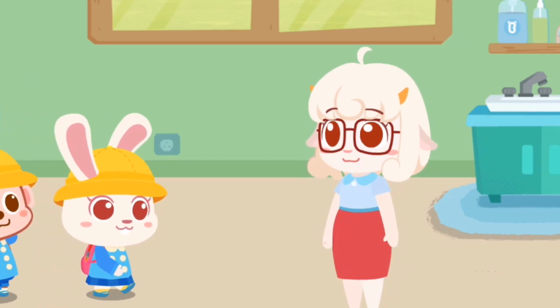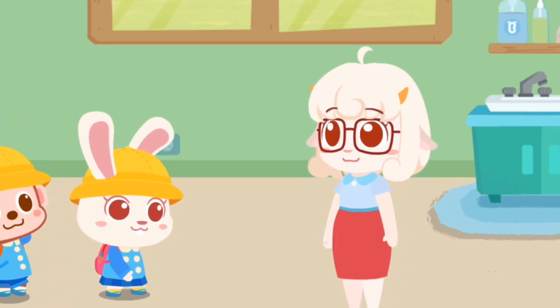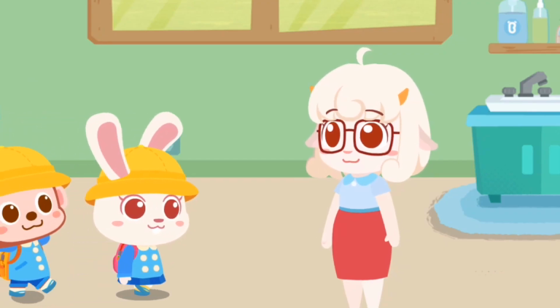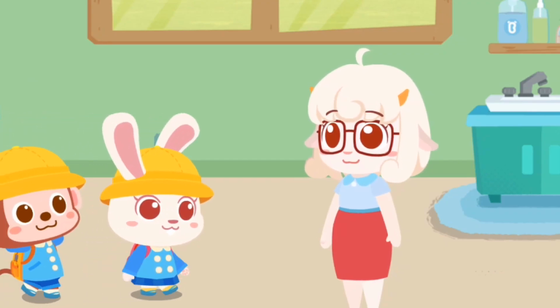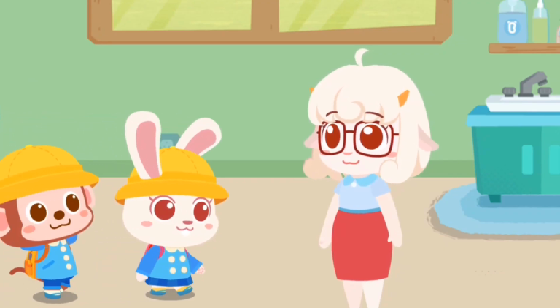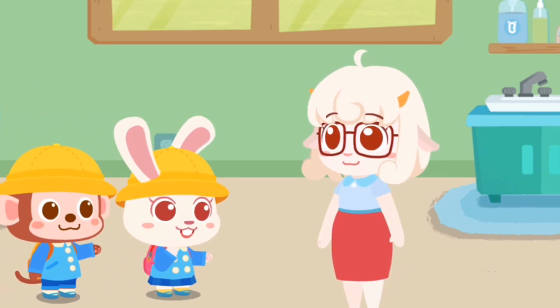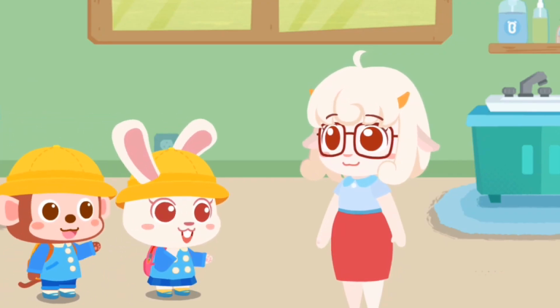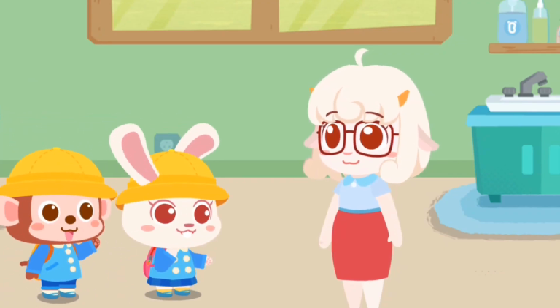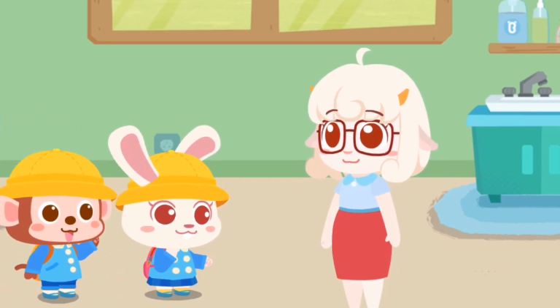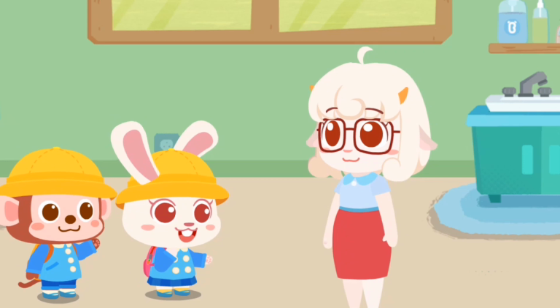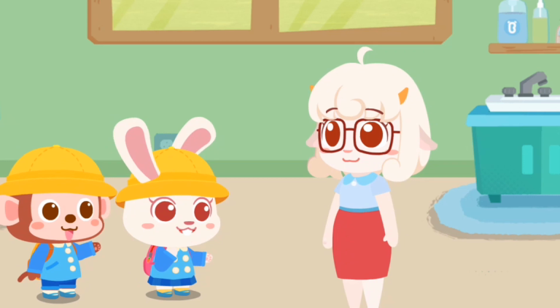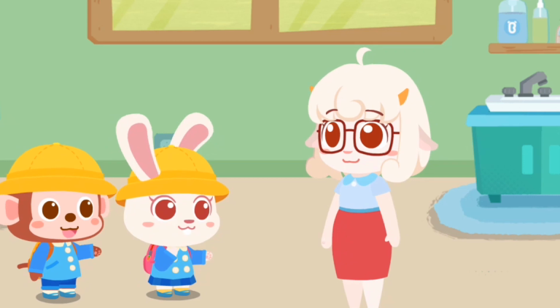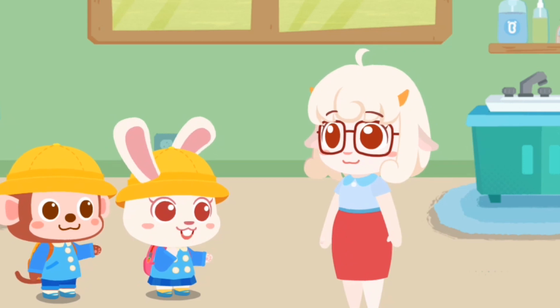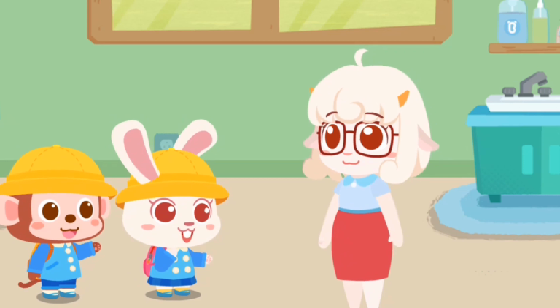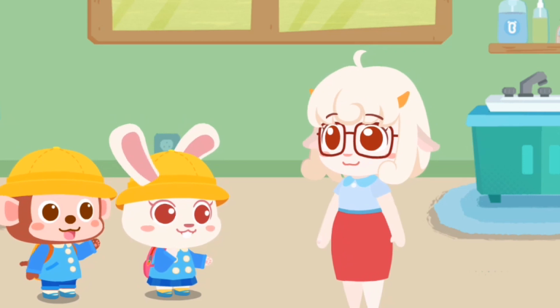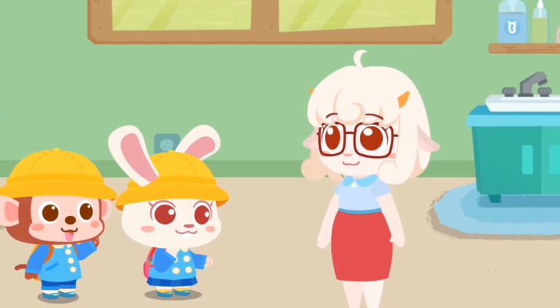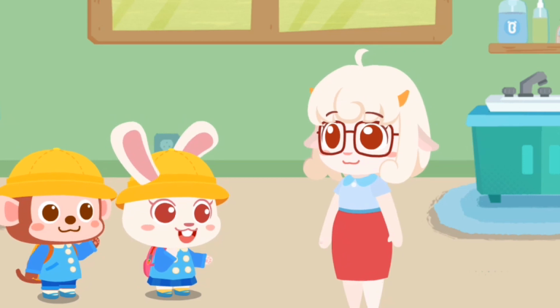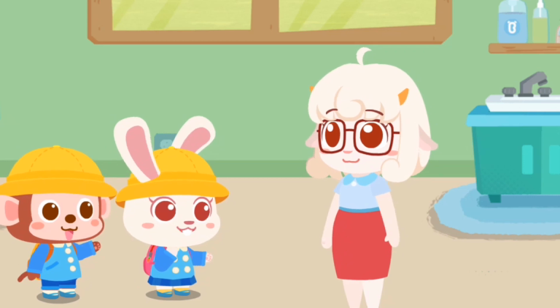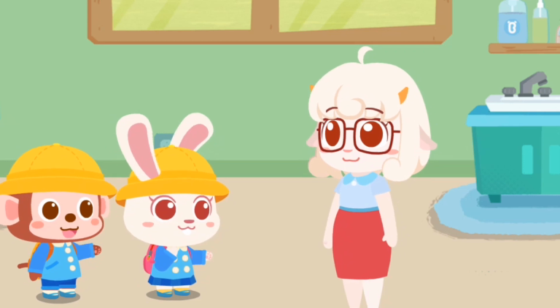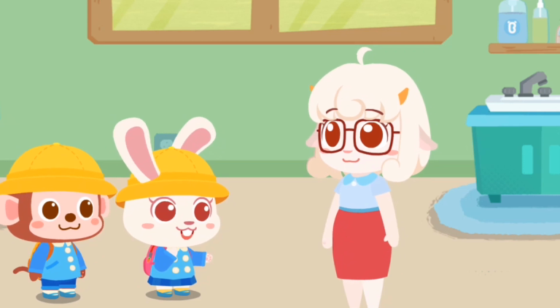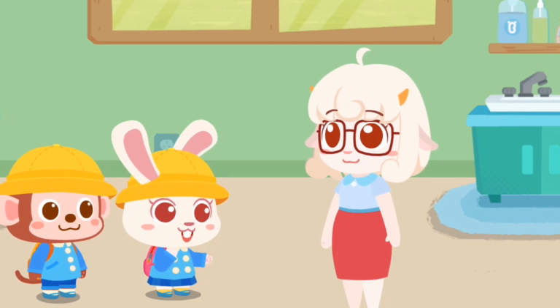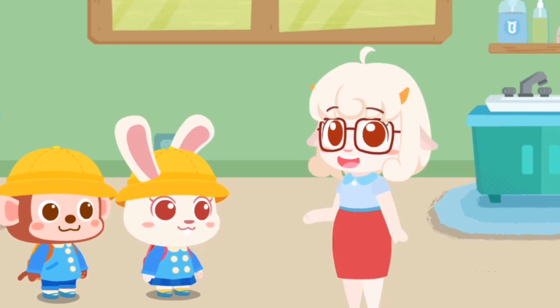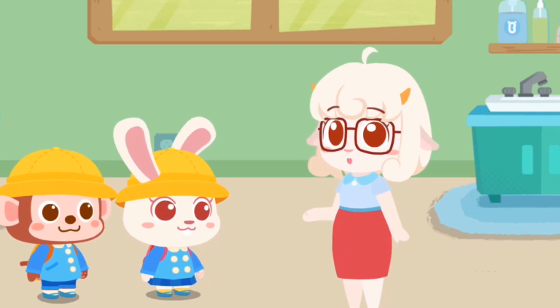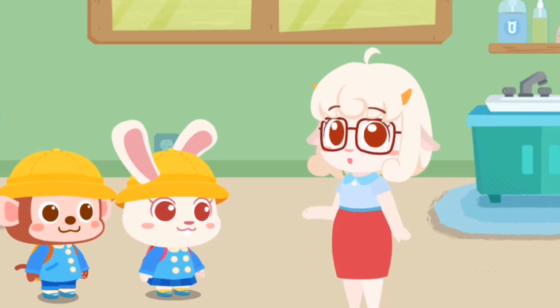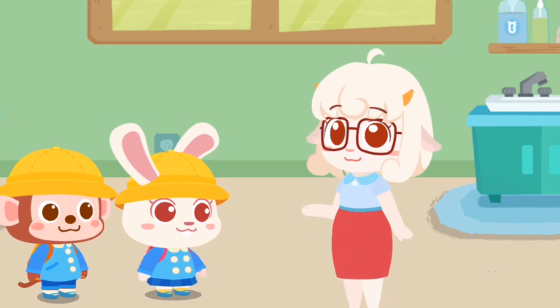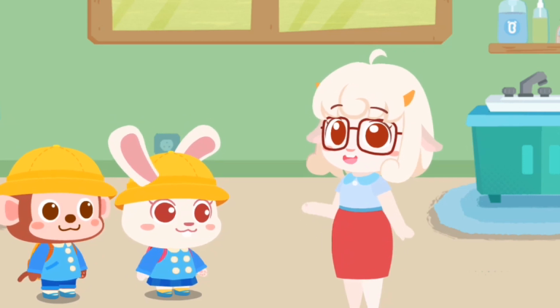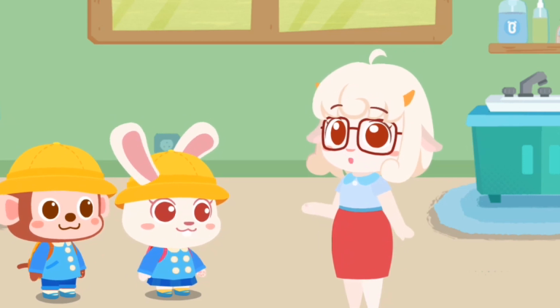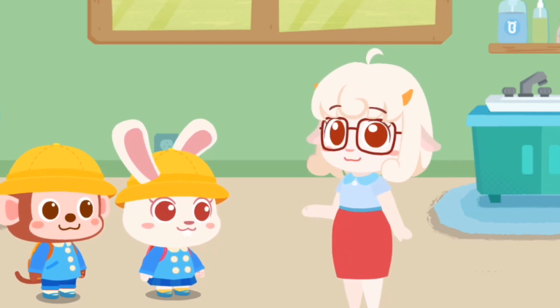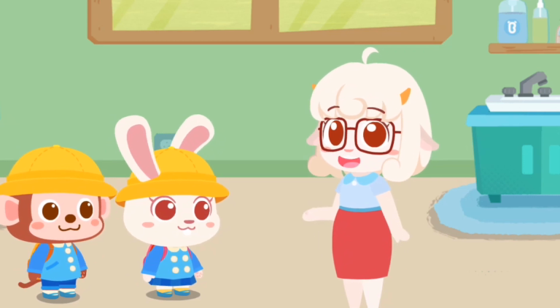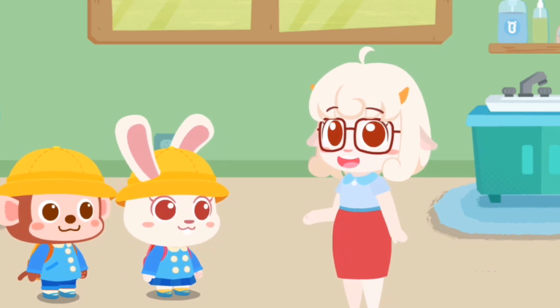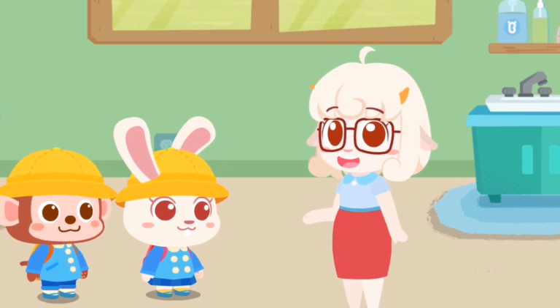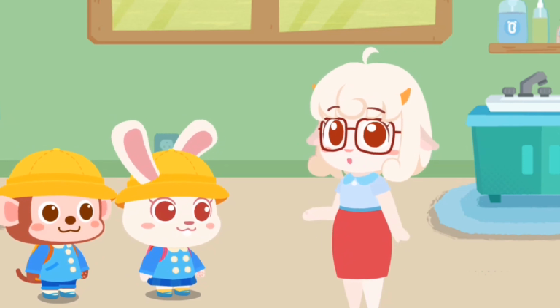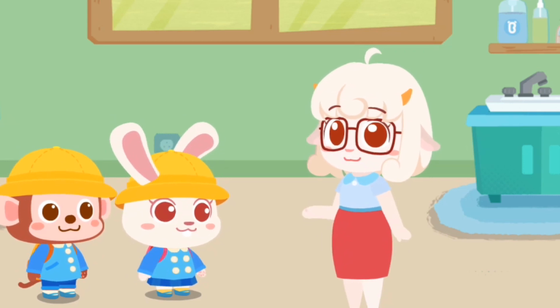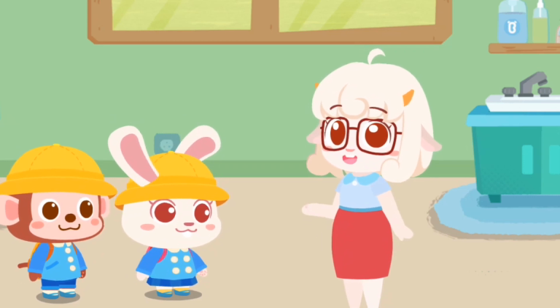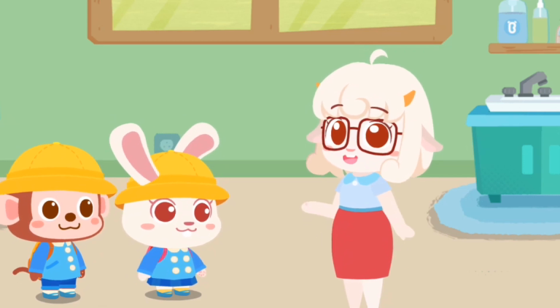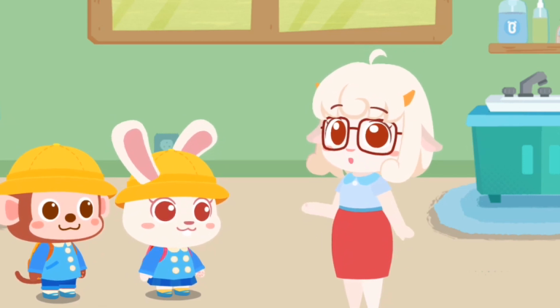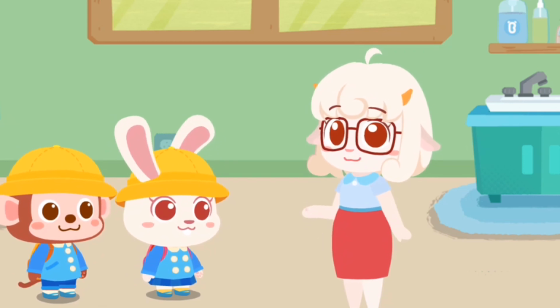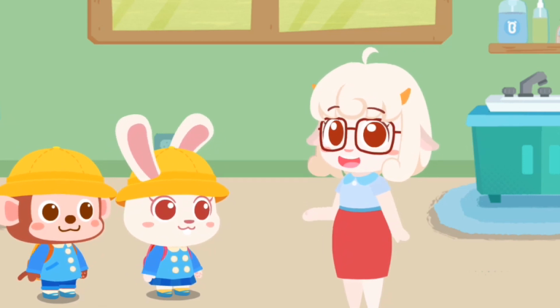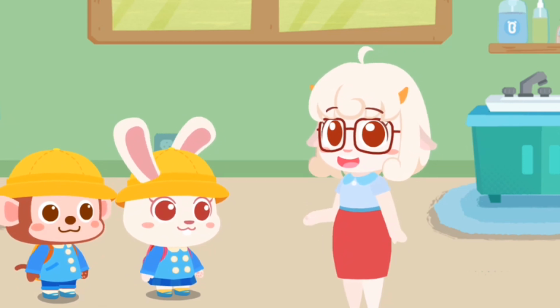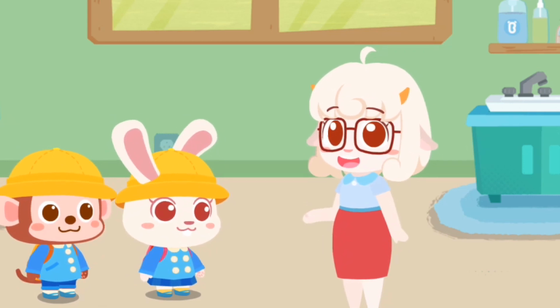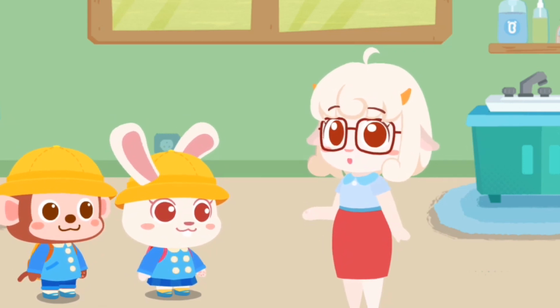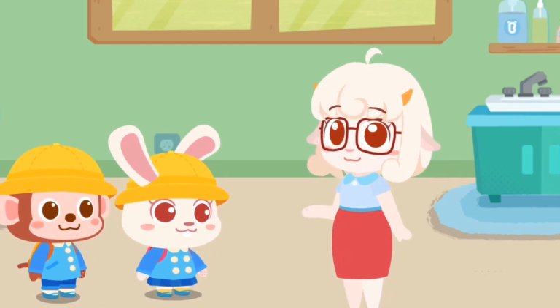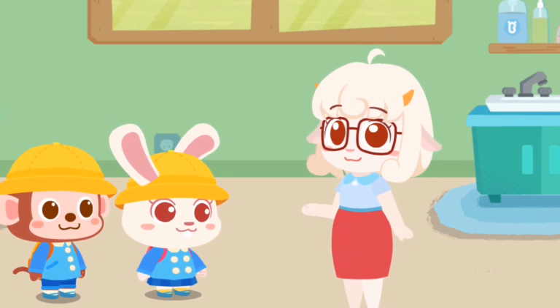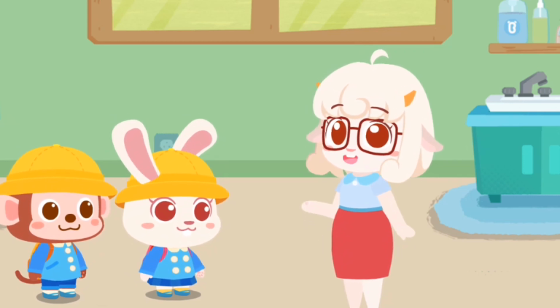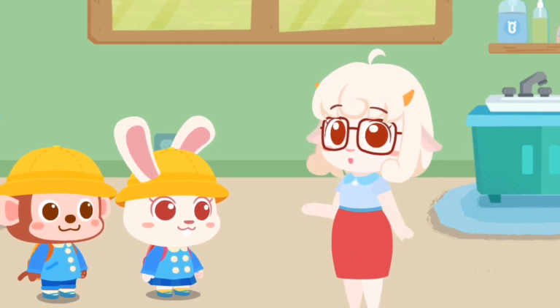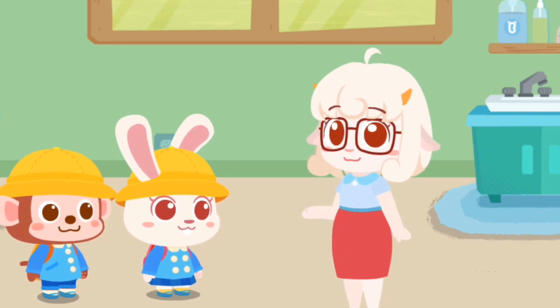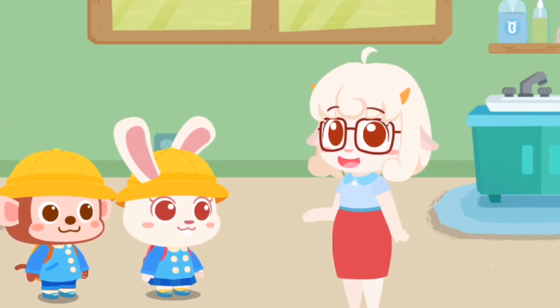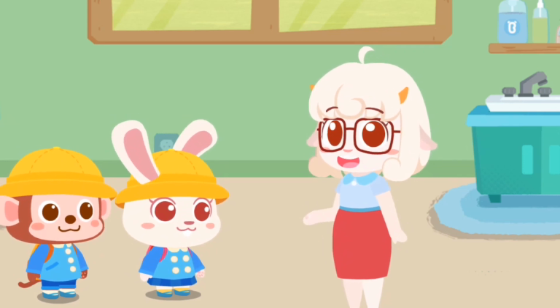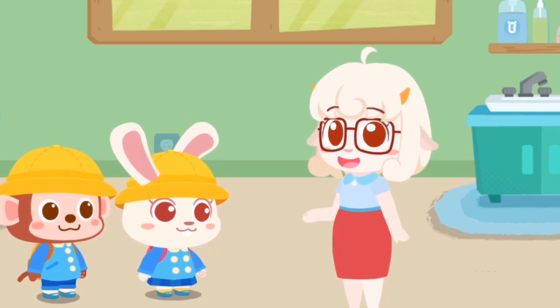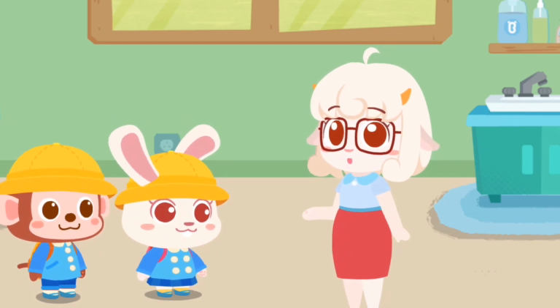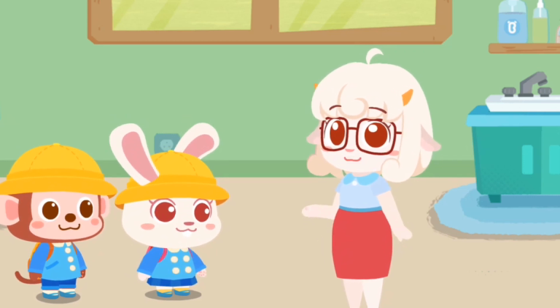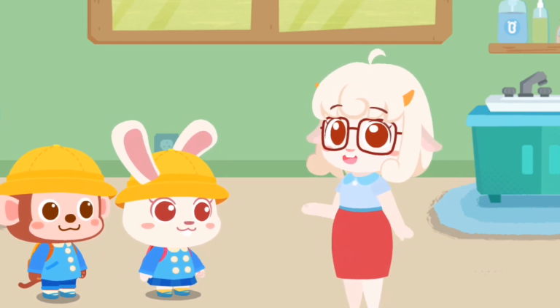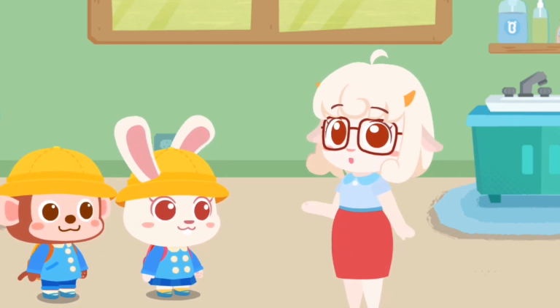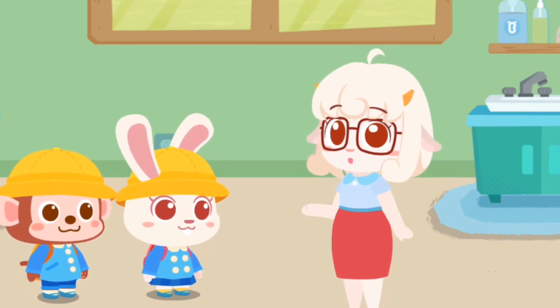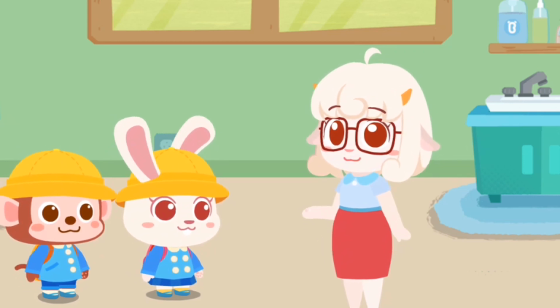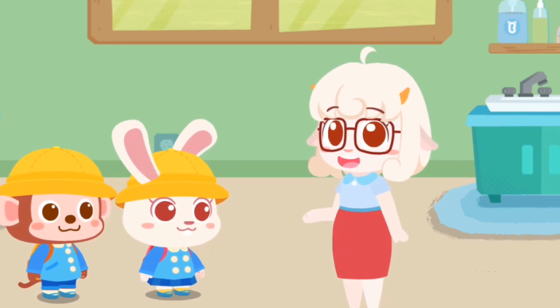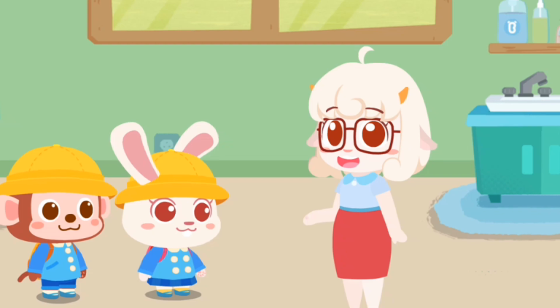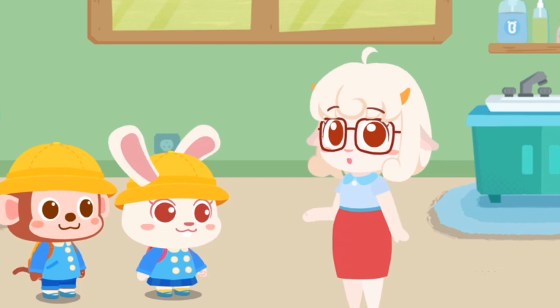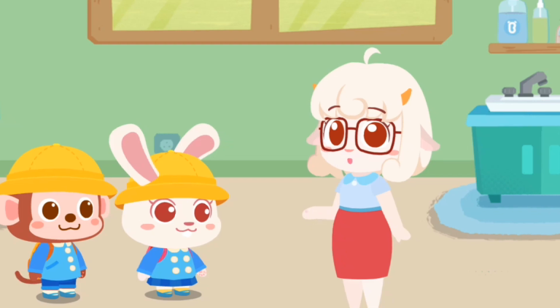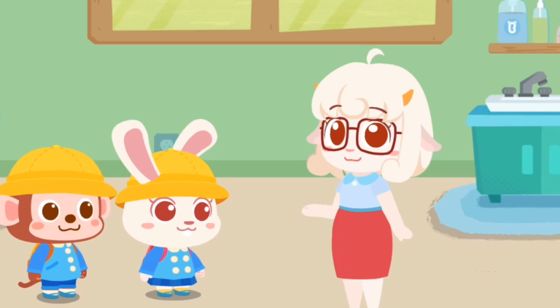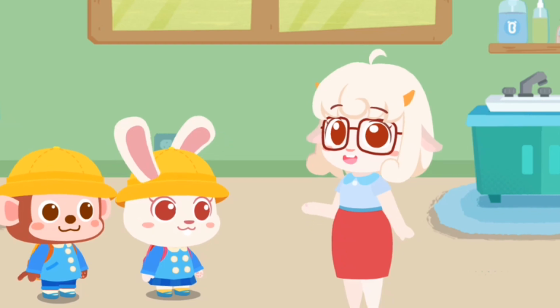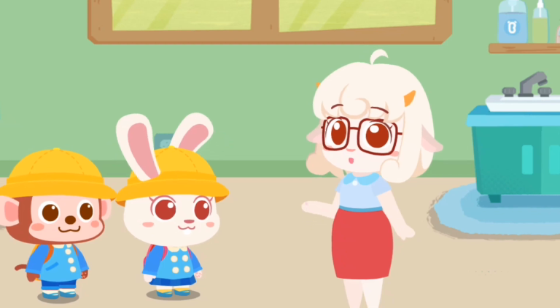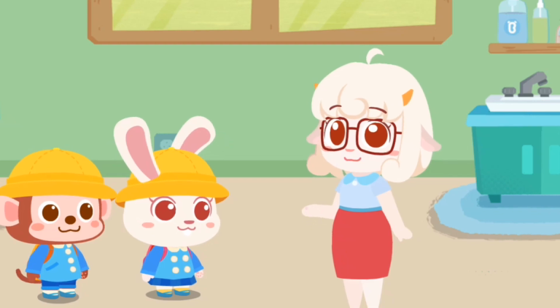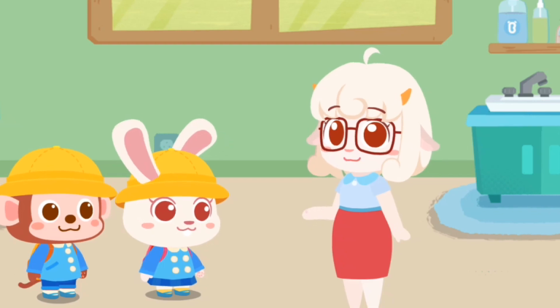Good morning, Miss Maymay! Good morning, kids. Please put your stuff away first and then come back for hygiene inspection.